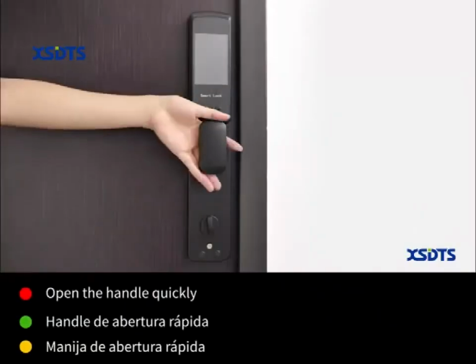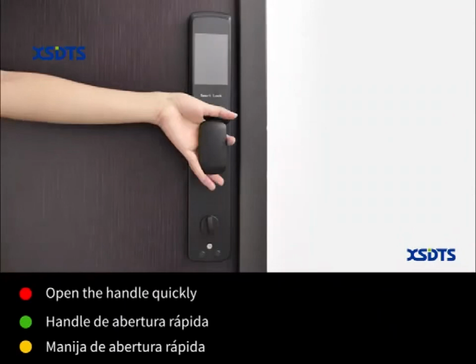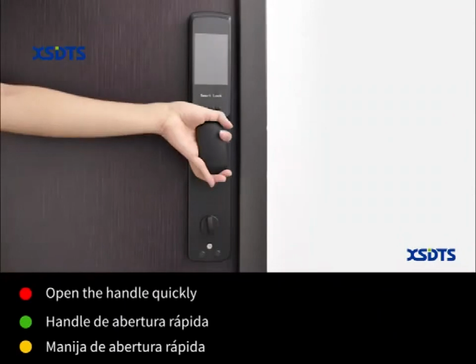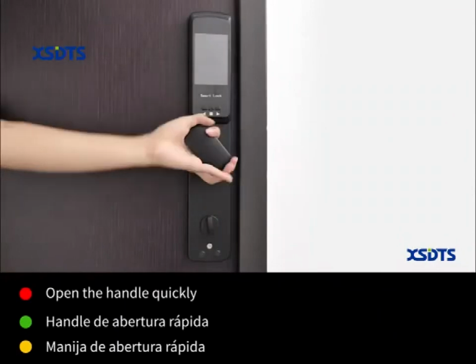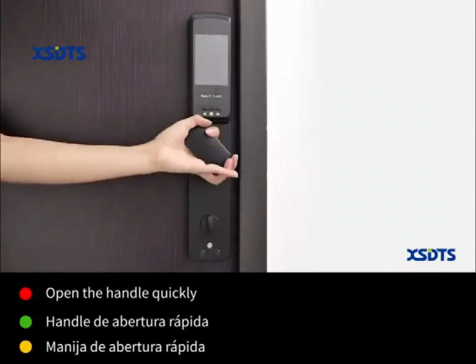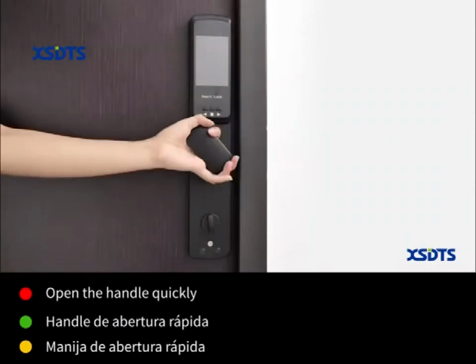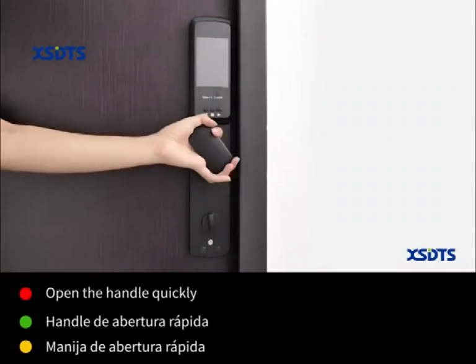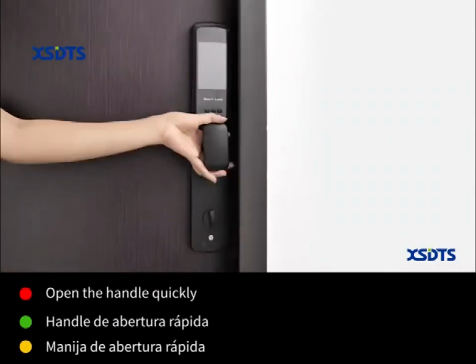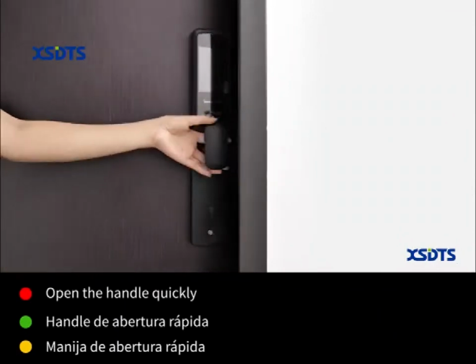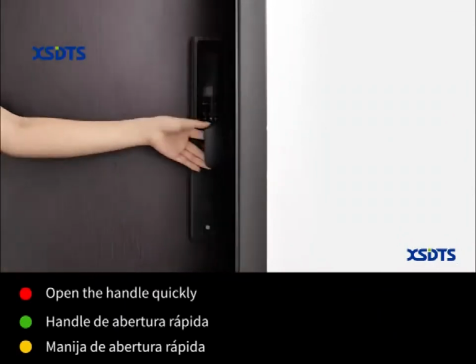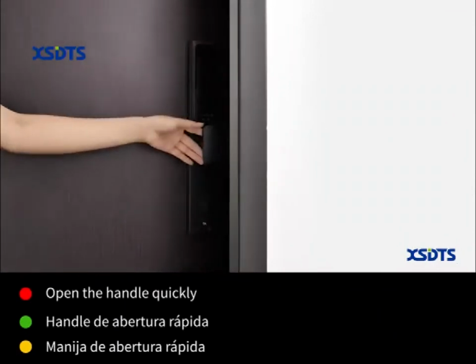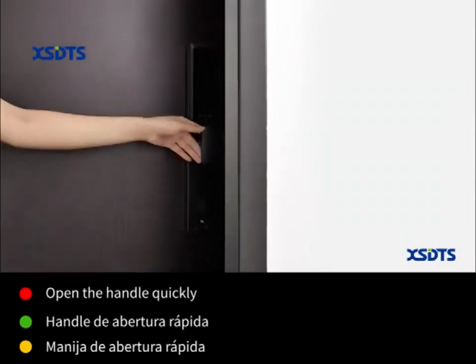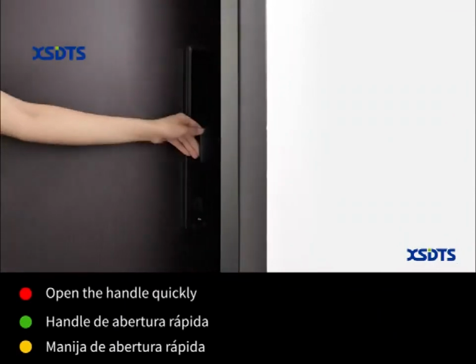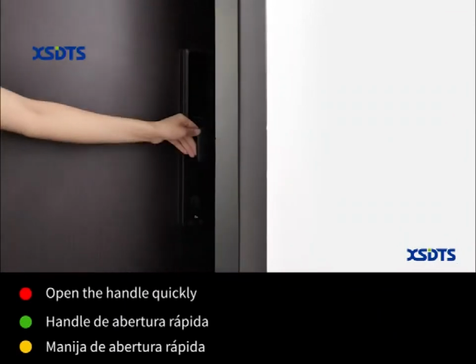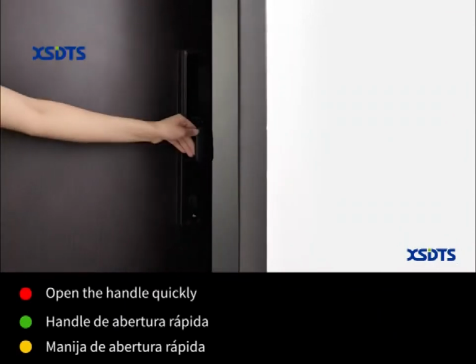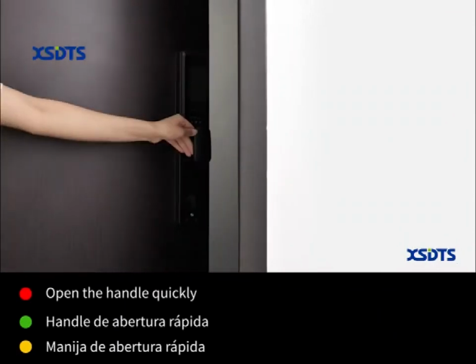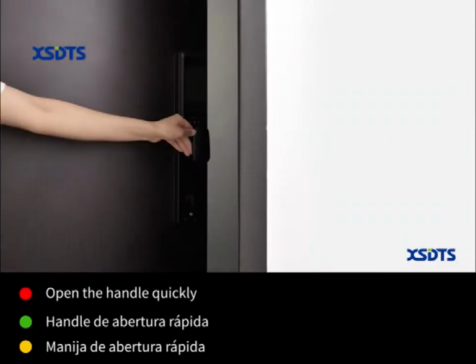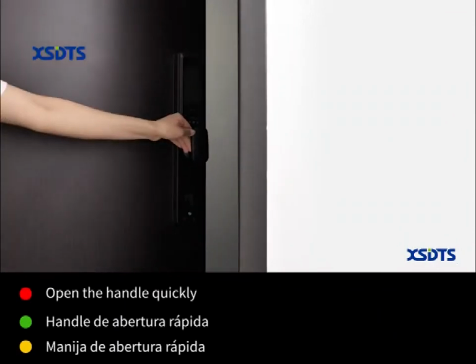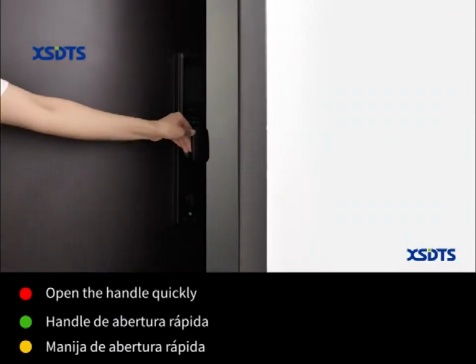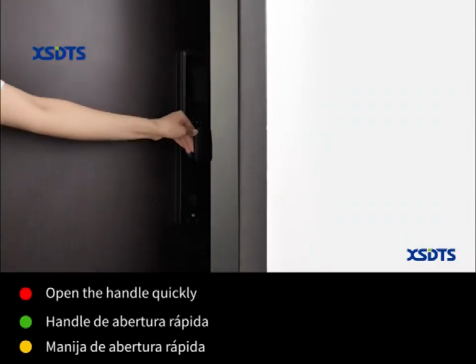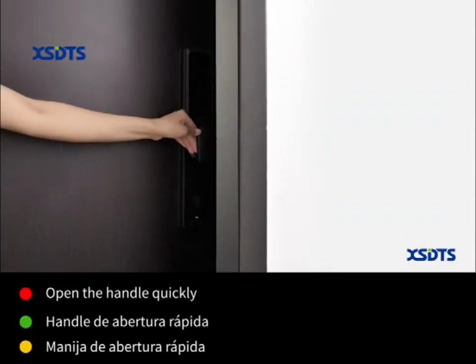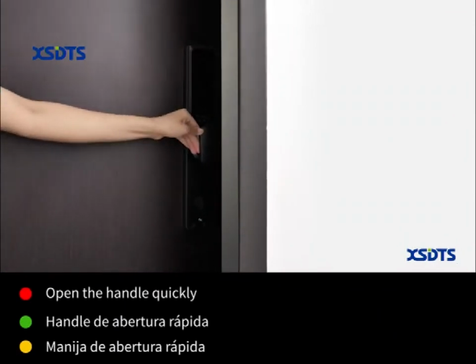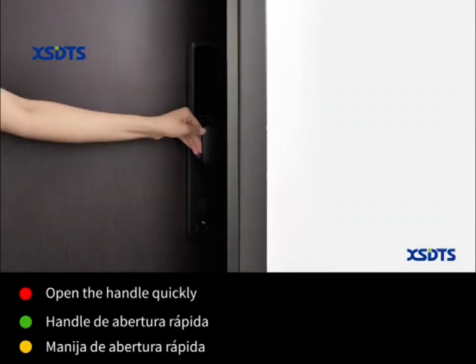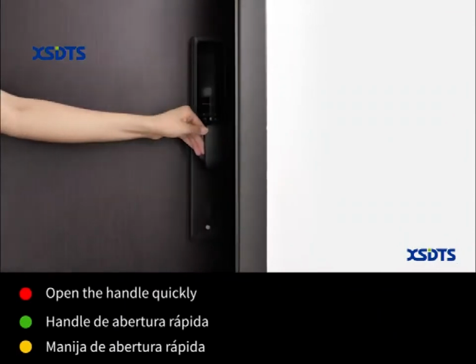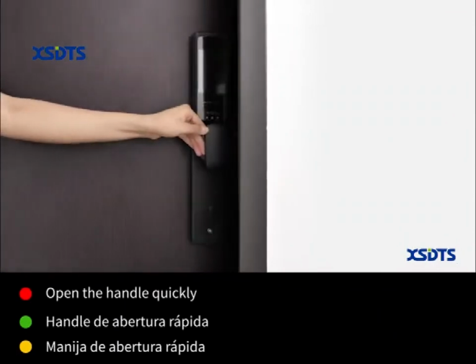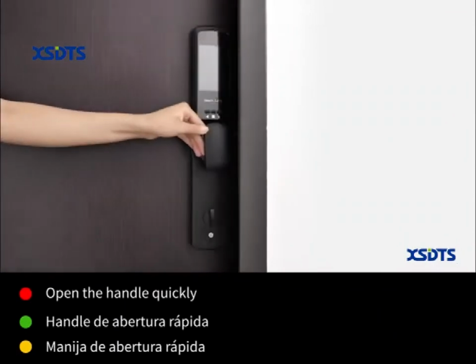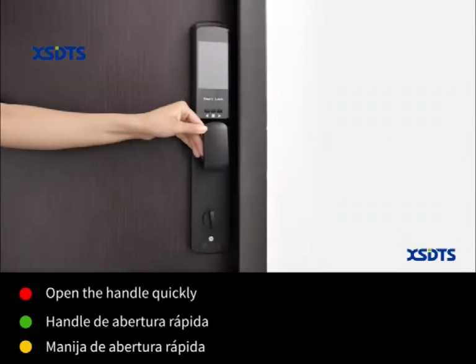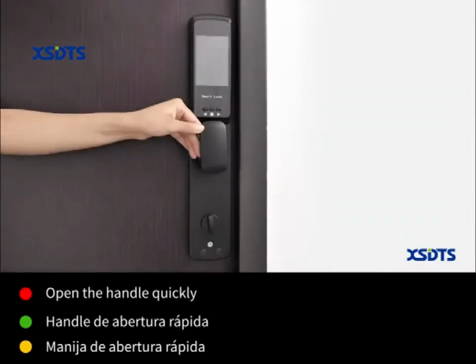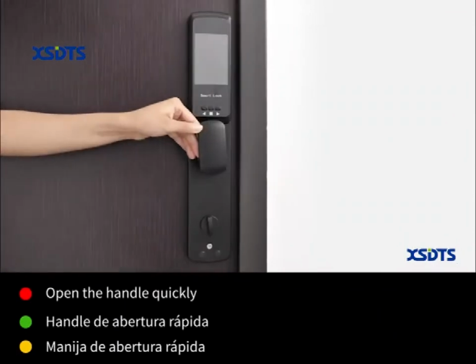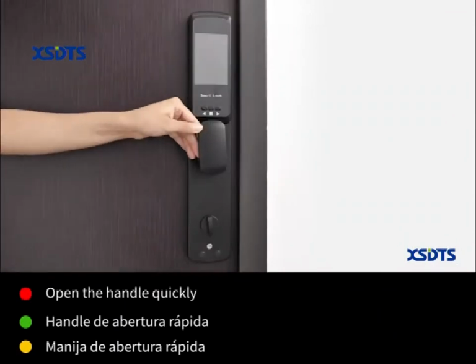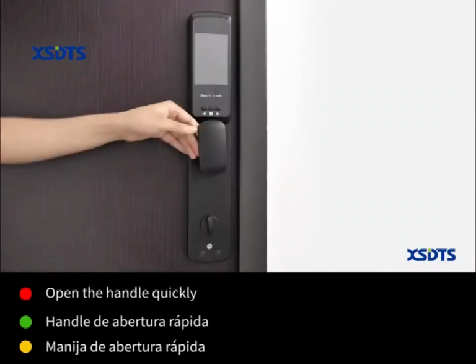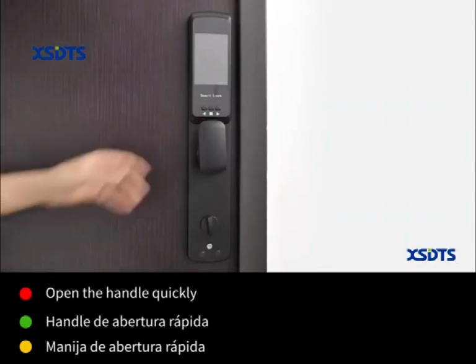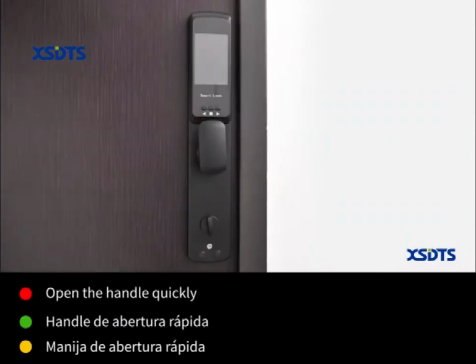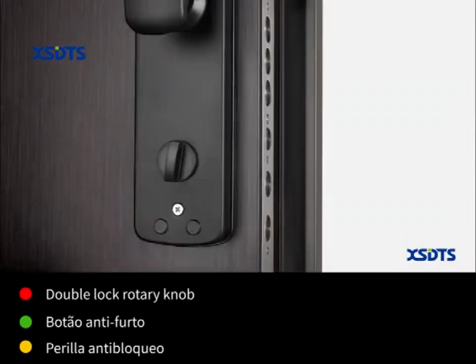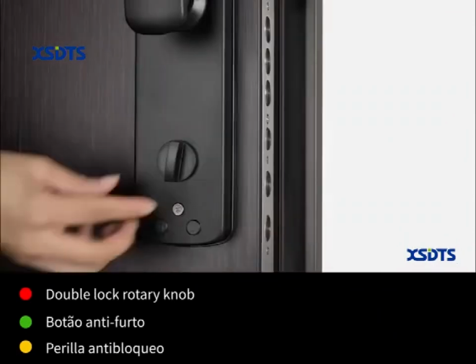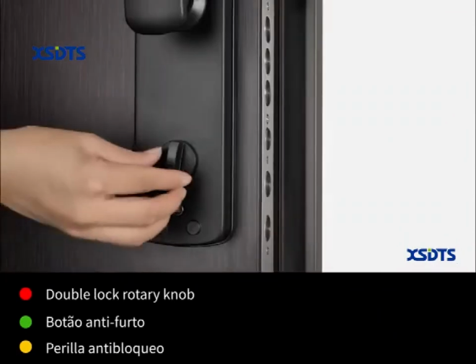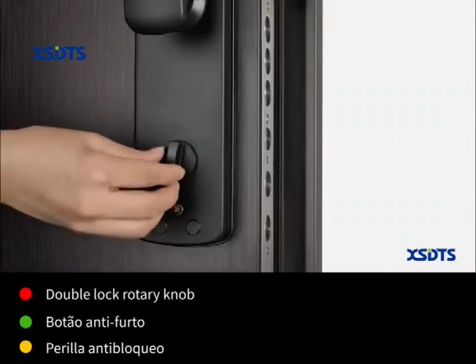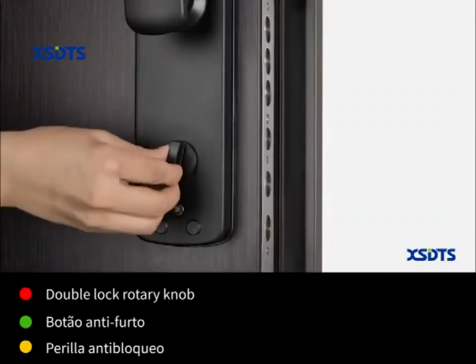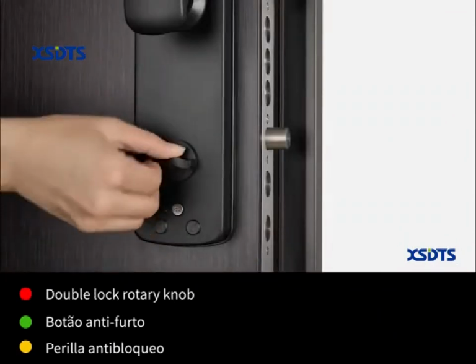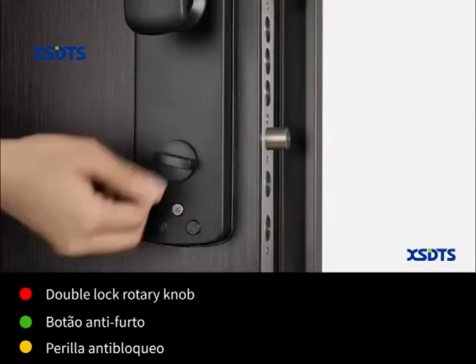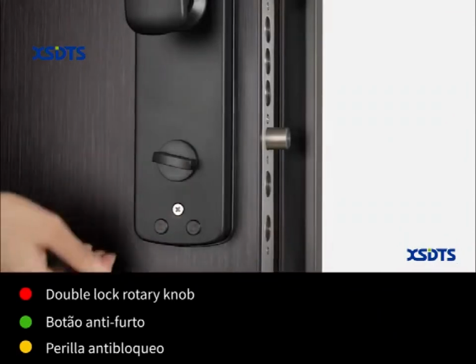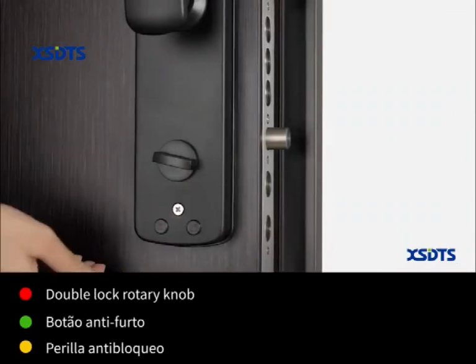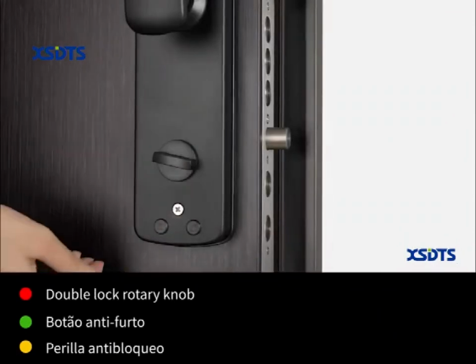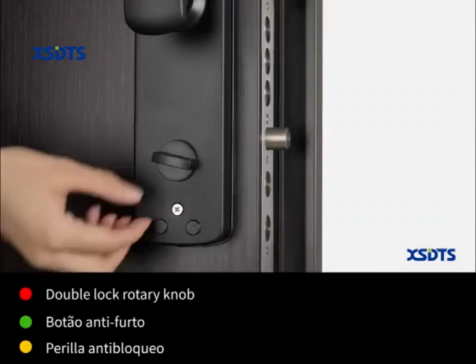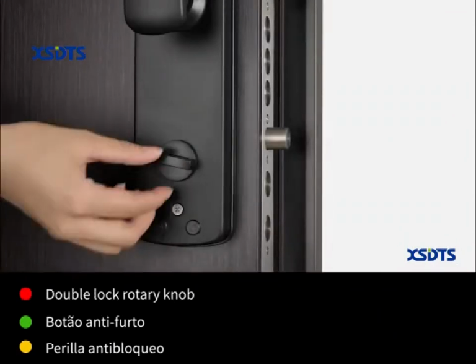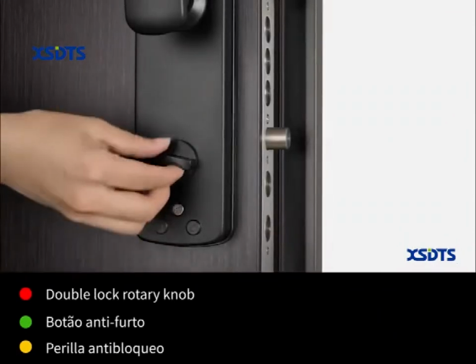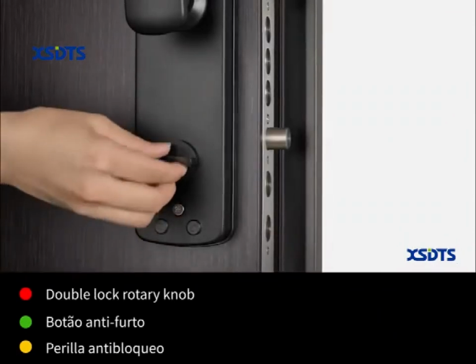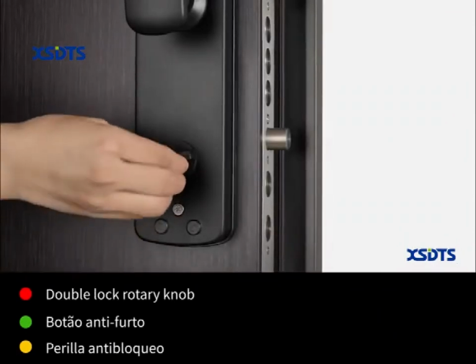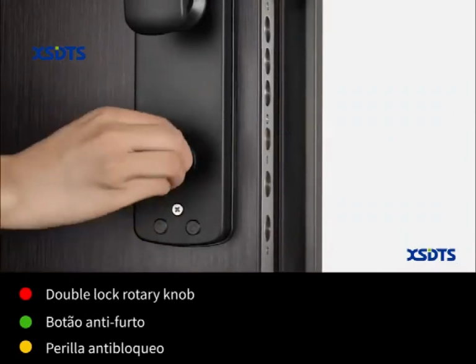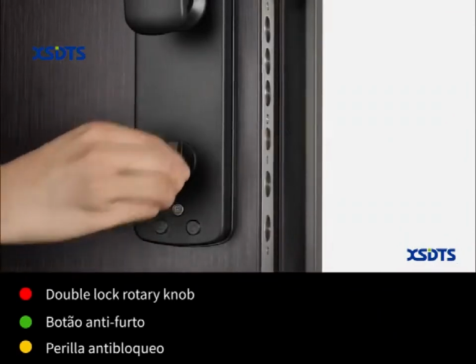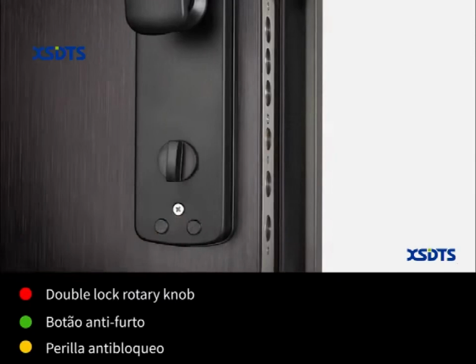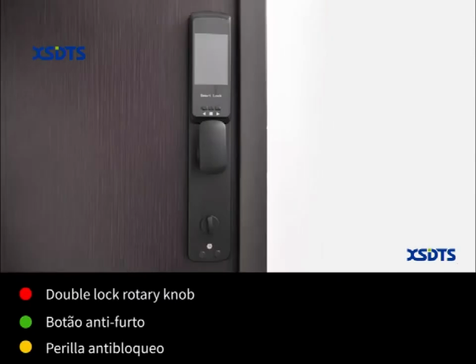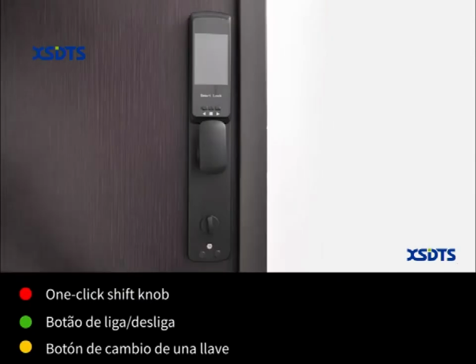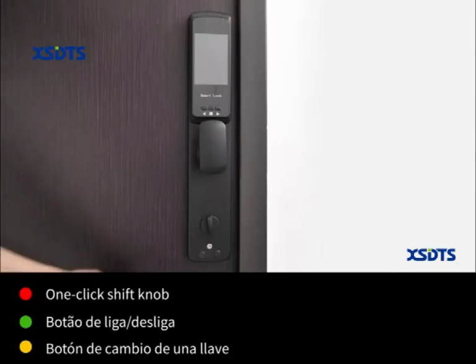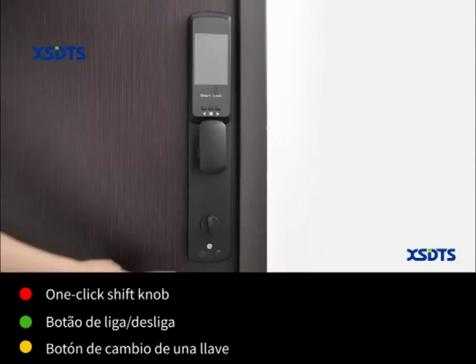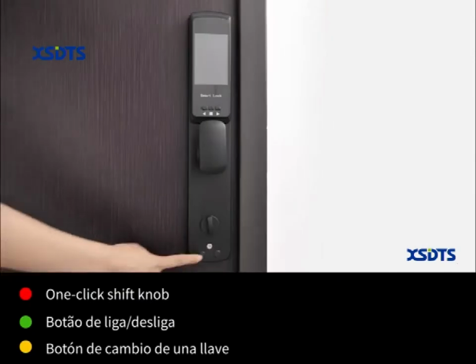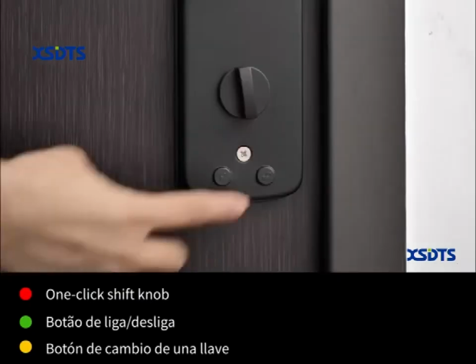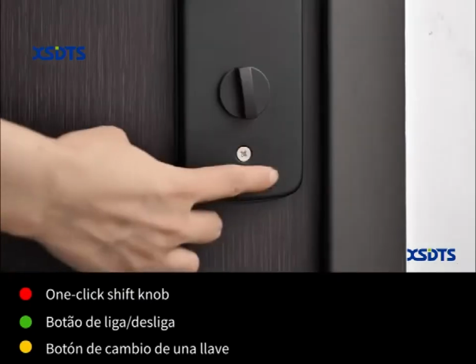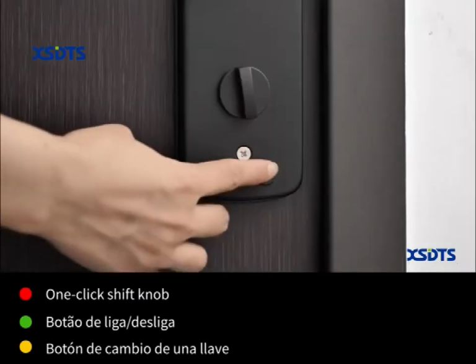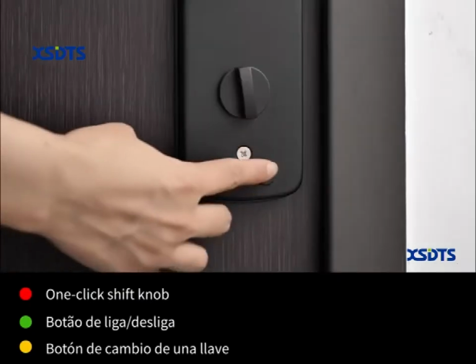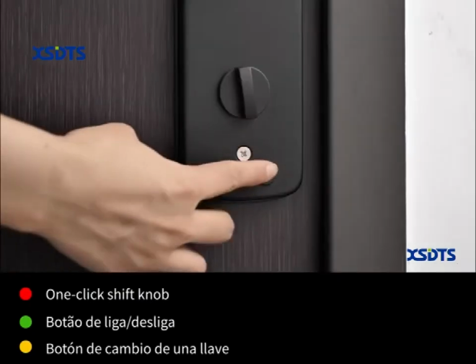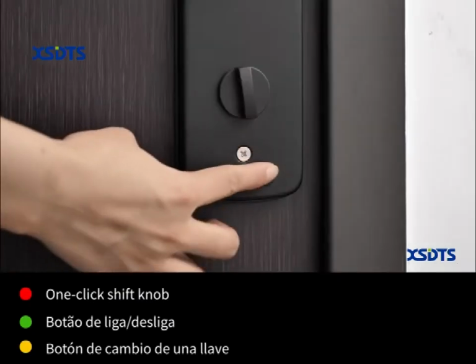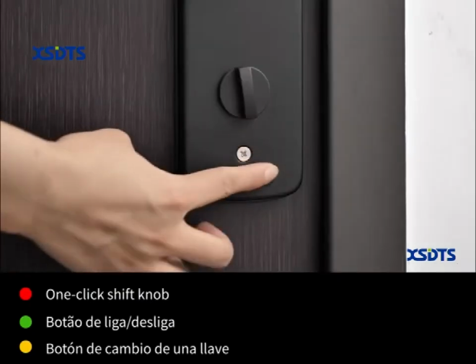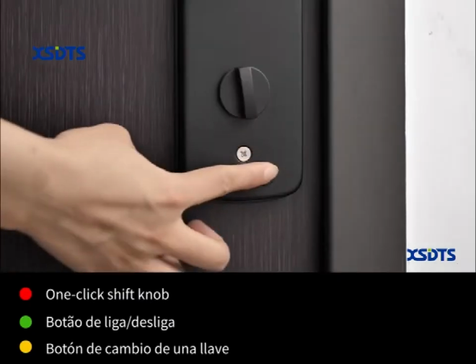Open the handle quickly. Double lock rotary knob. One-click shift knob.